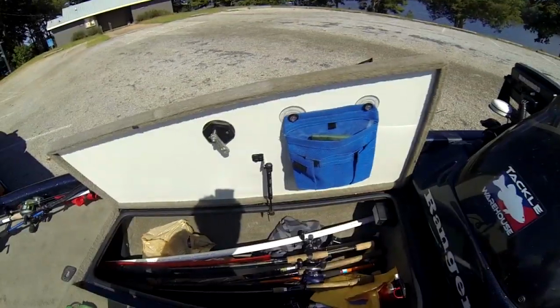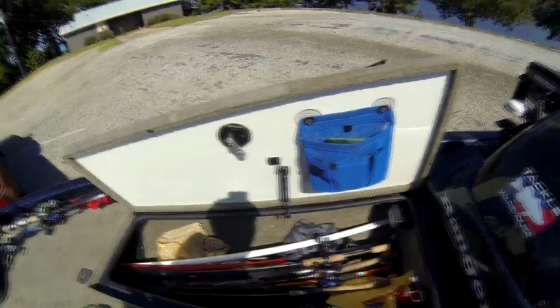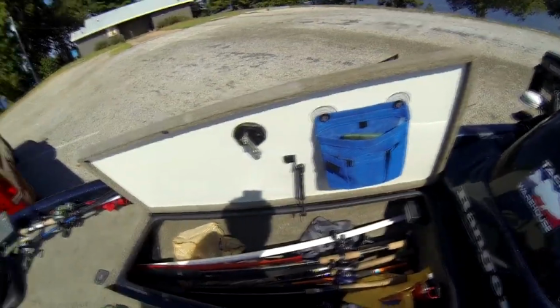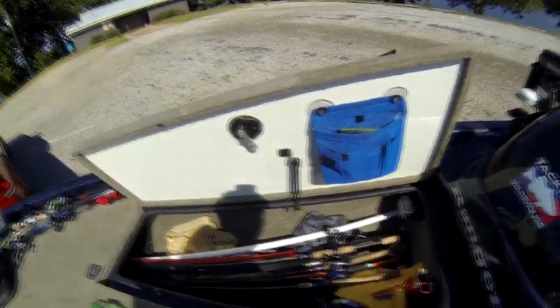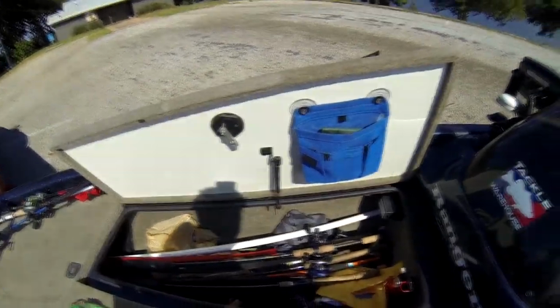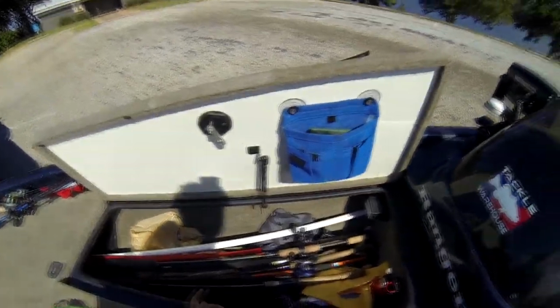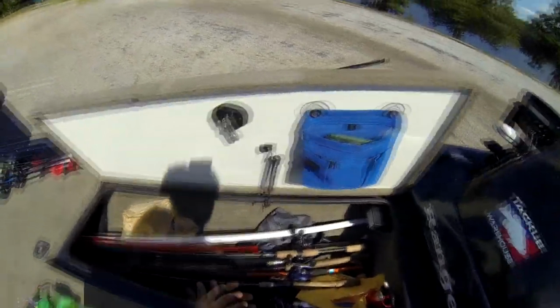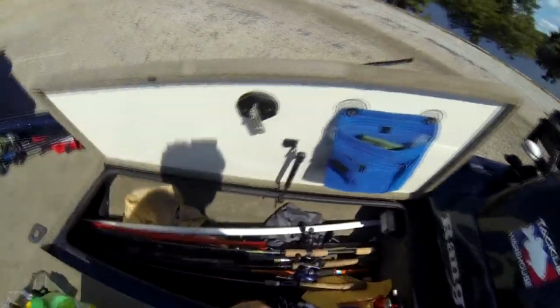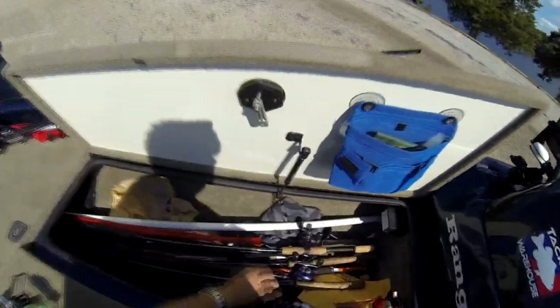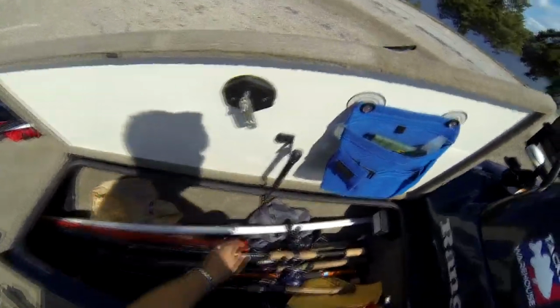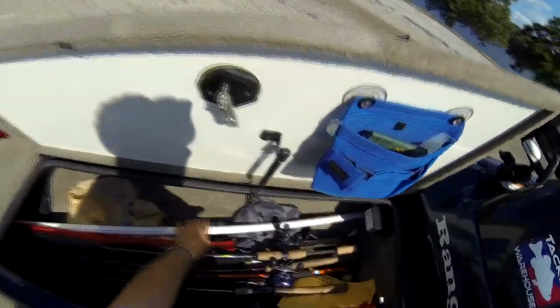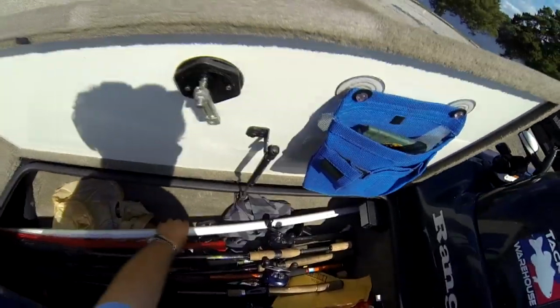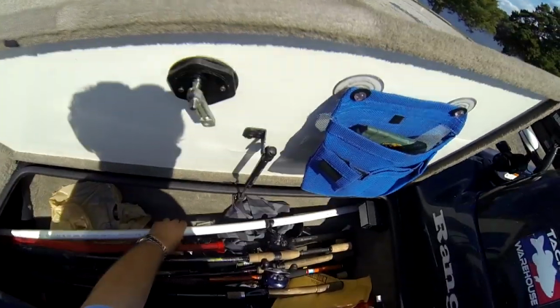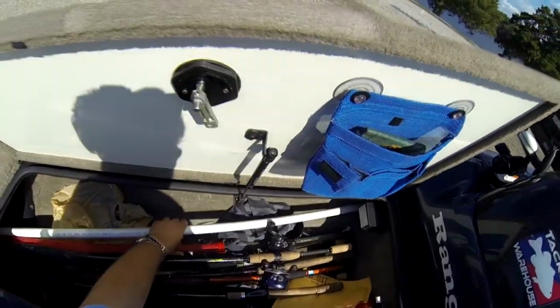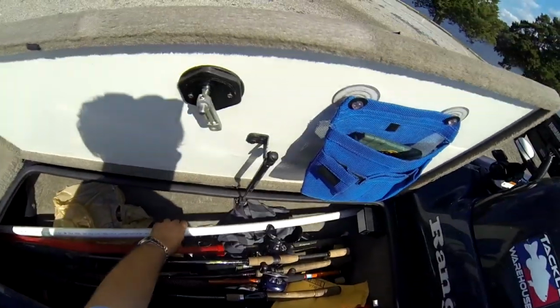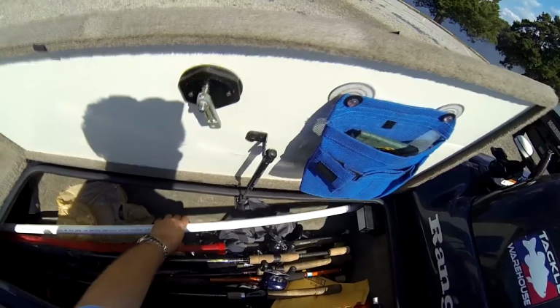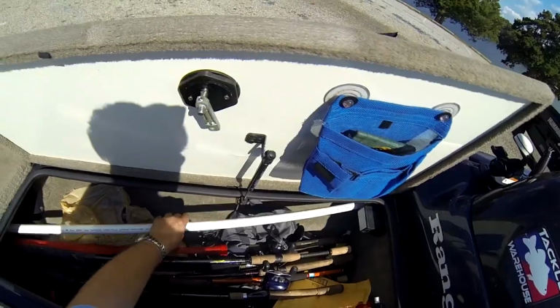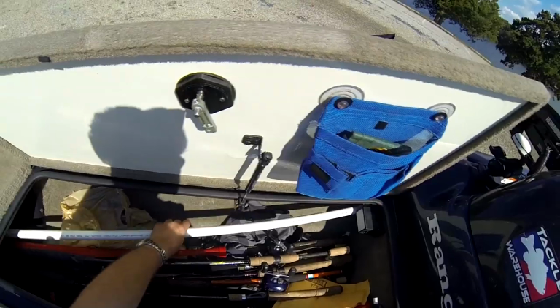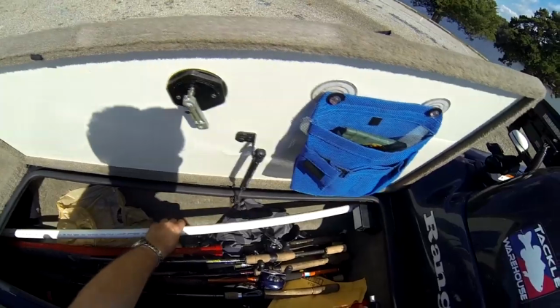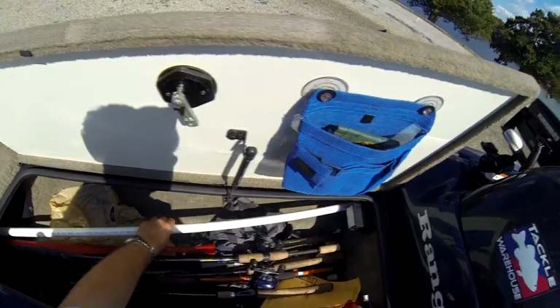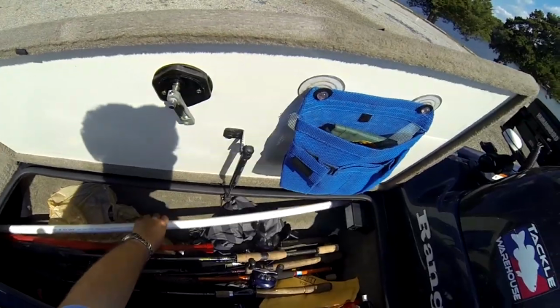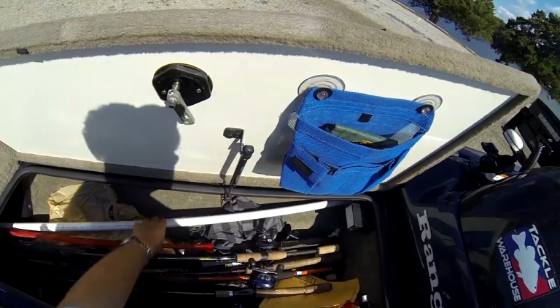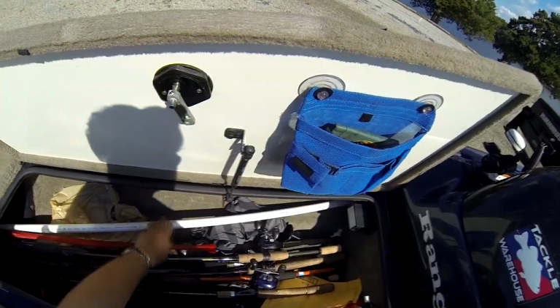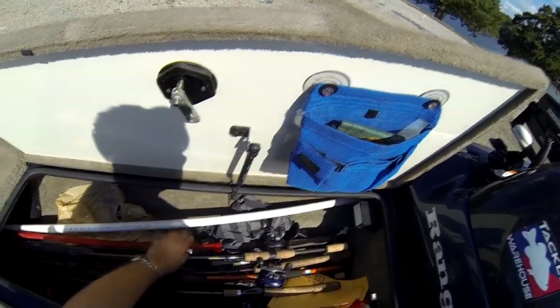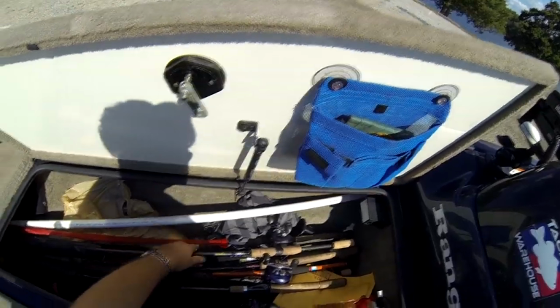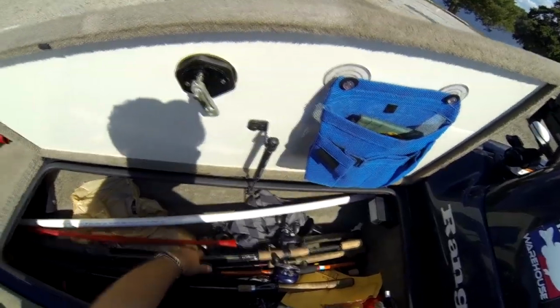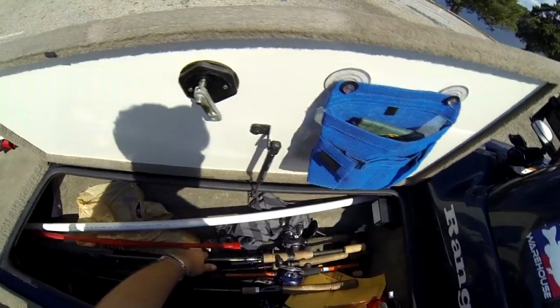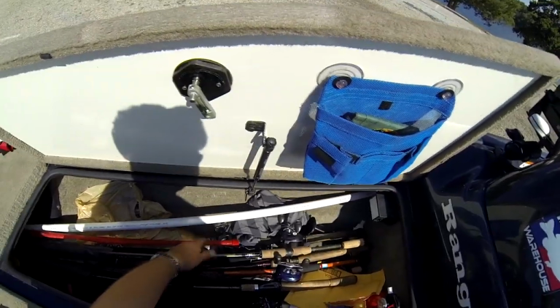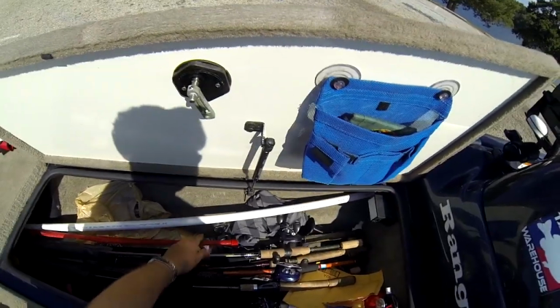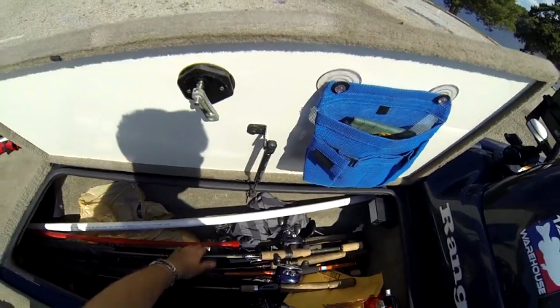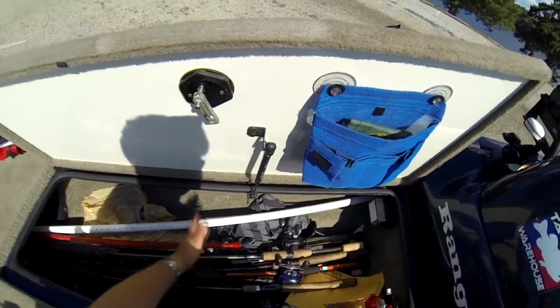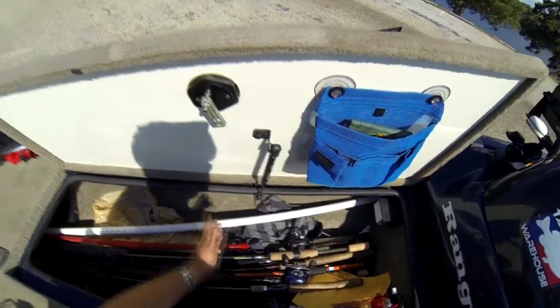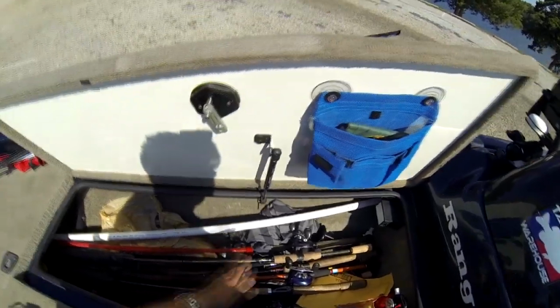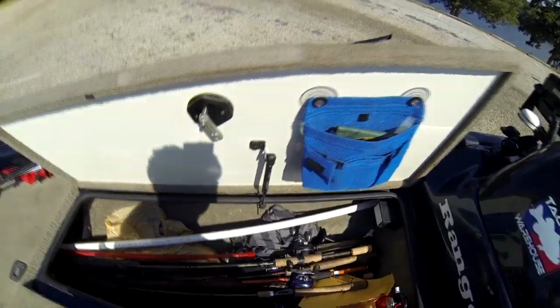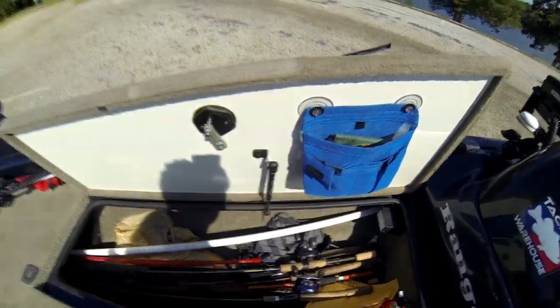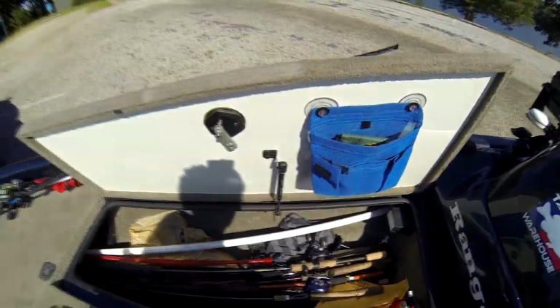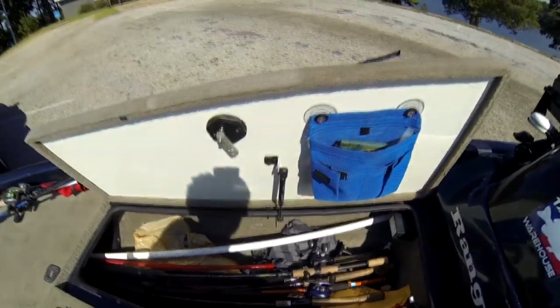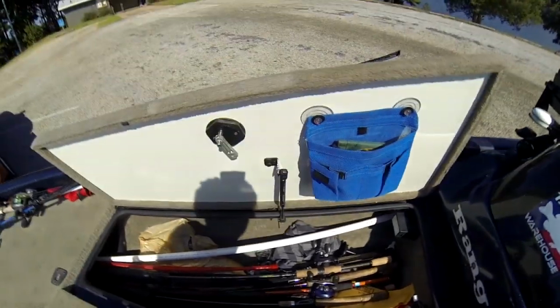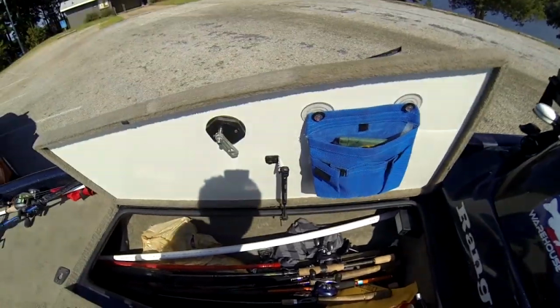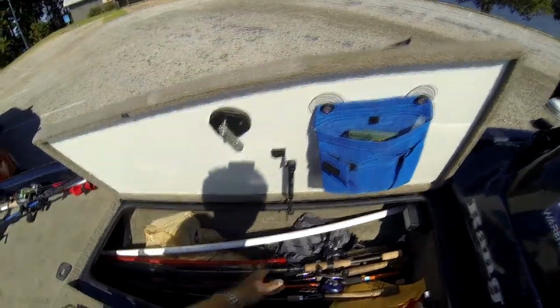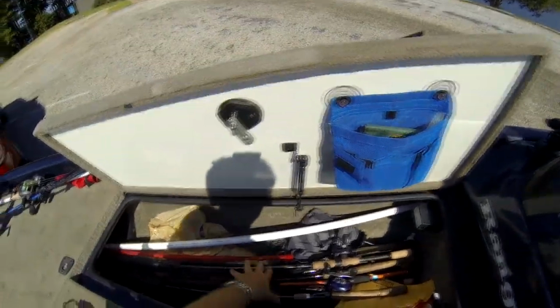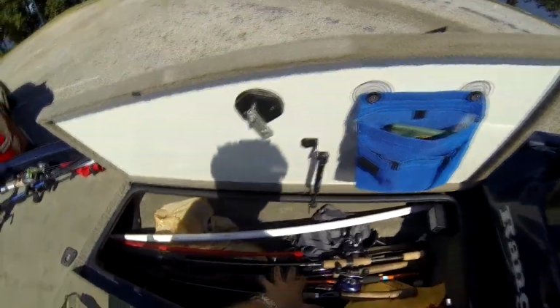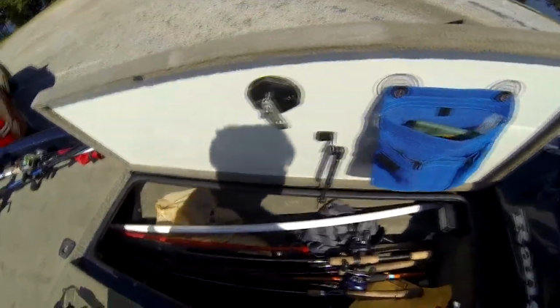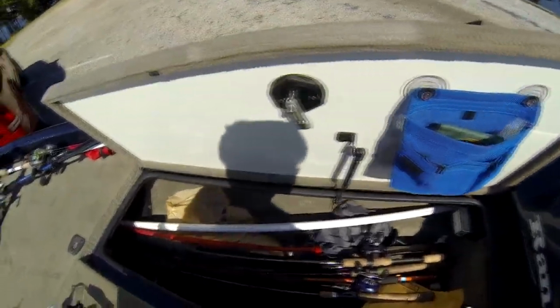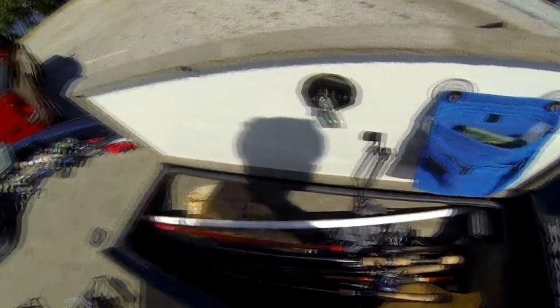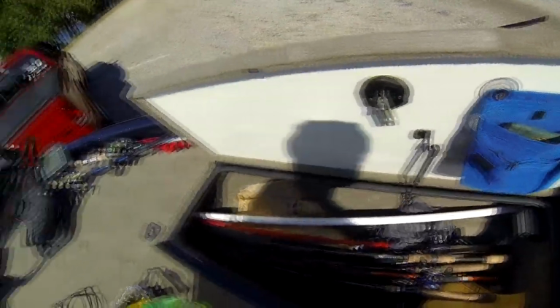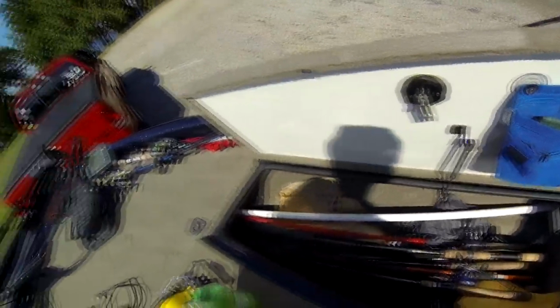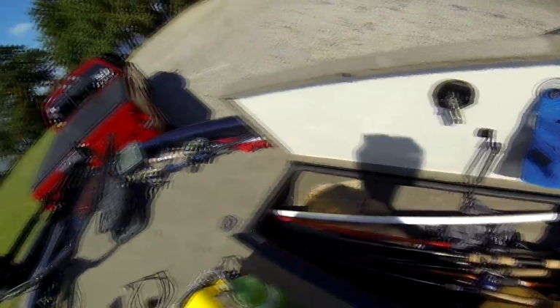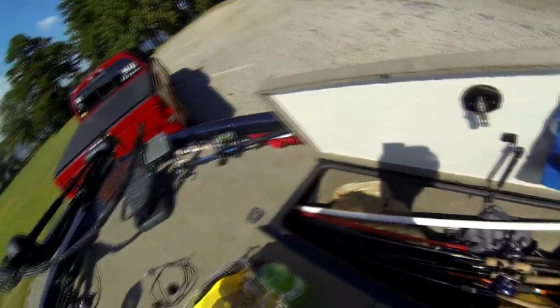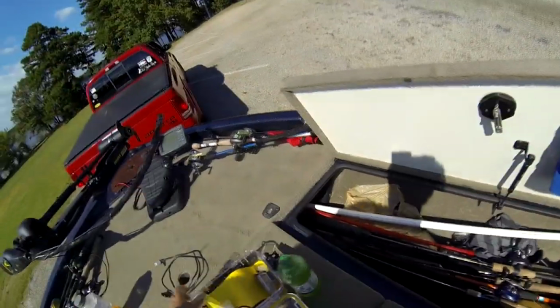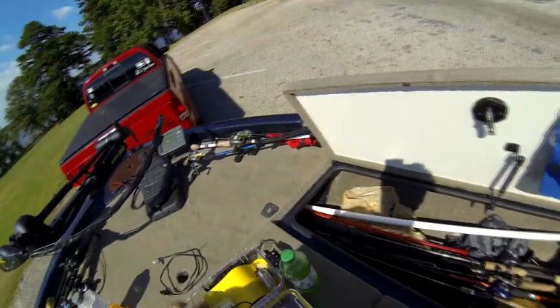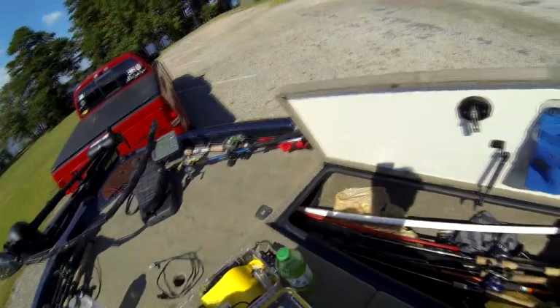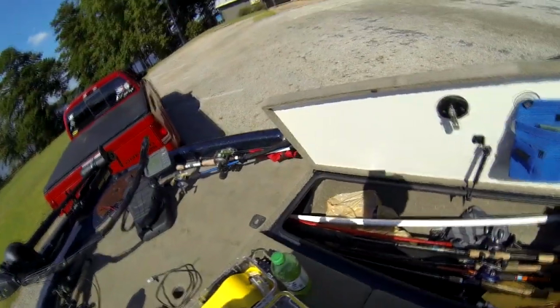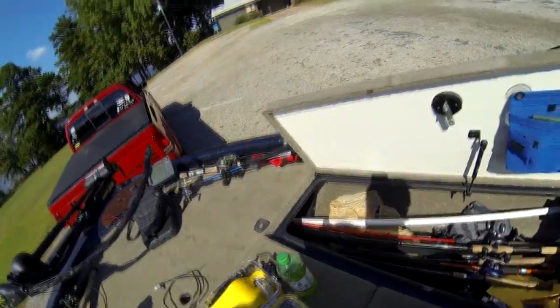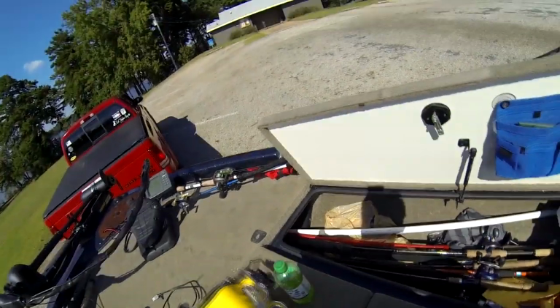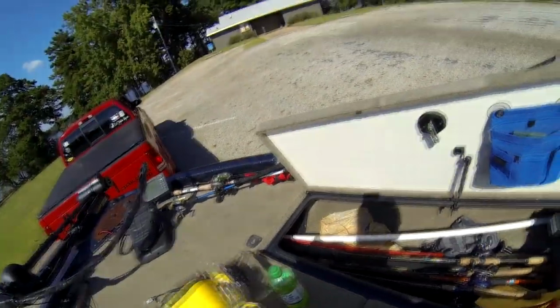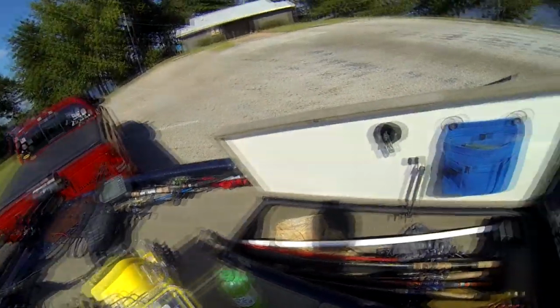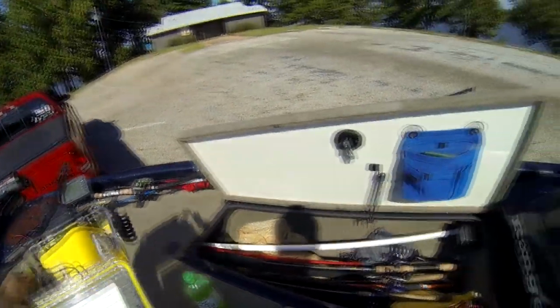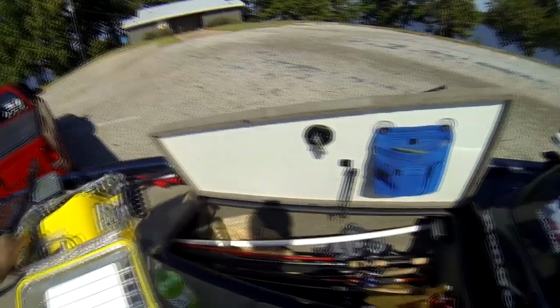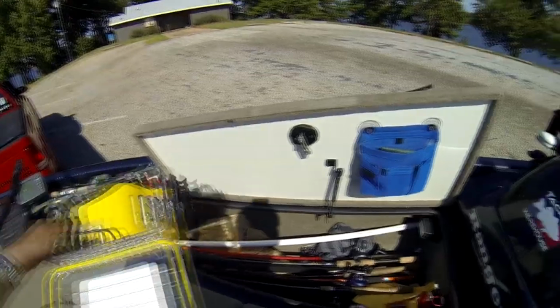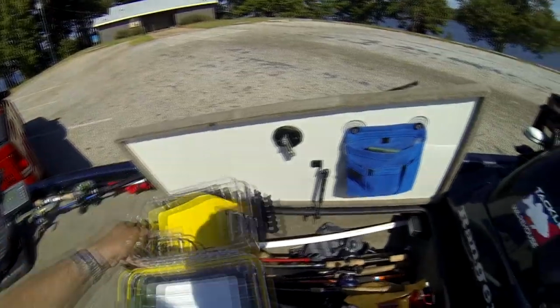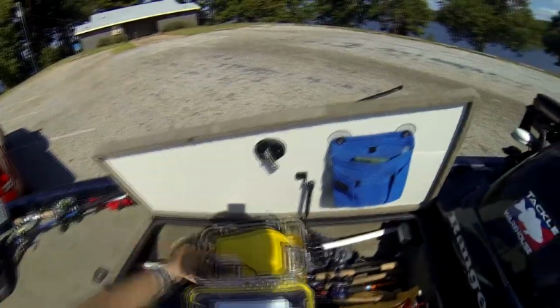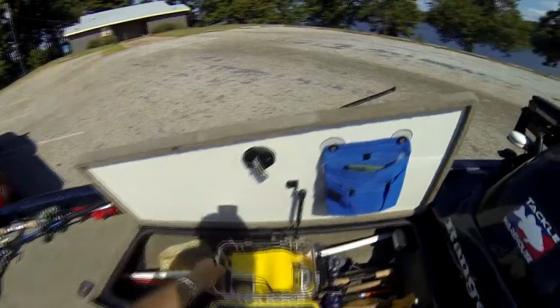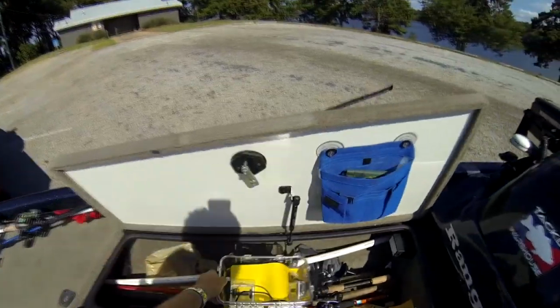So I got that done and now I can fit pretty much eight-foot rods in there and I've been able to fit 20 rods. I keep my GoPro mount and all my extra GoPro stuff in here — this is where I keep all my GoPro things.